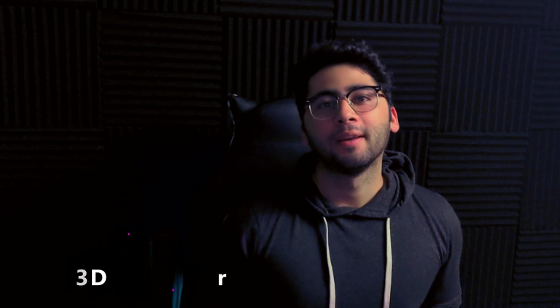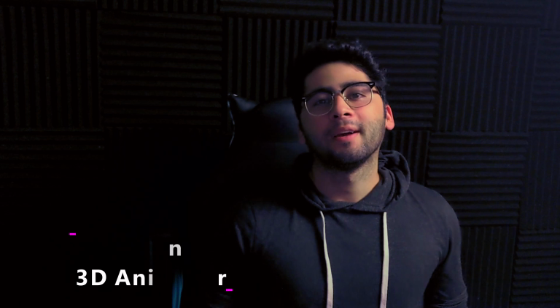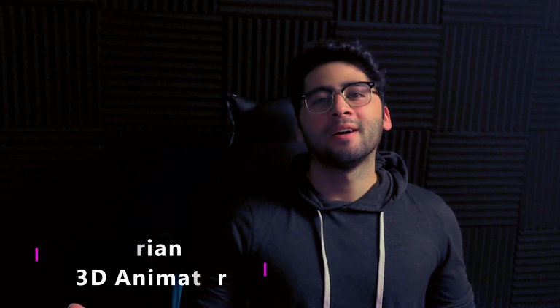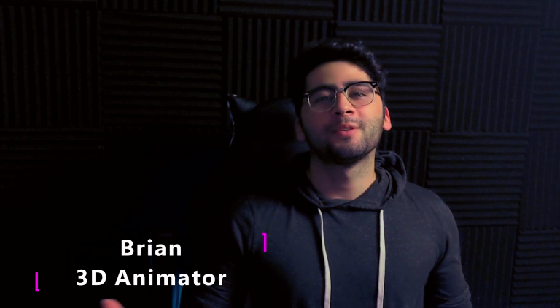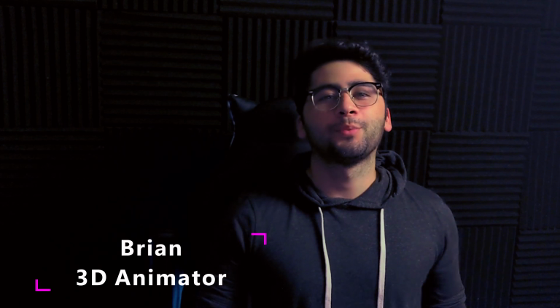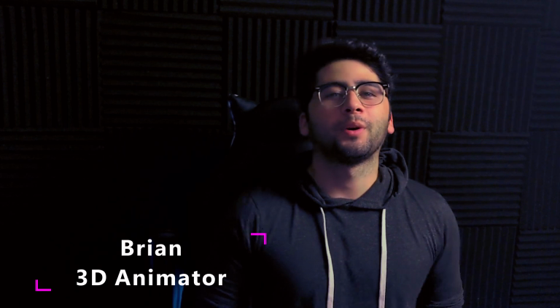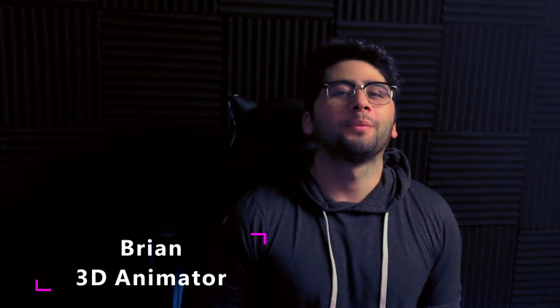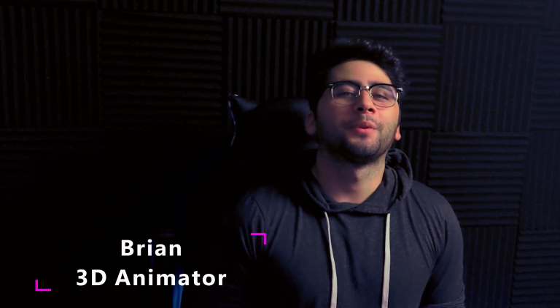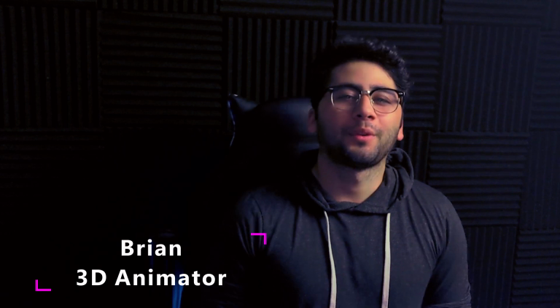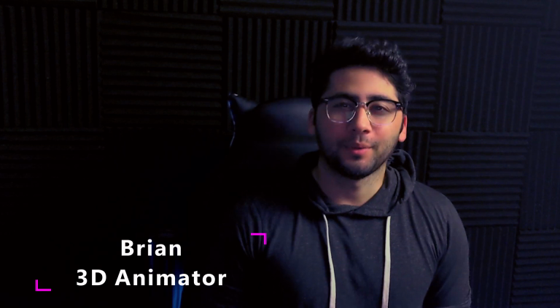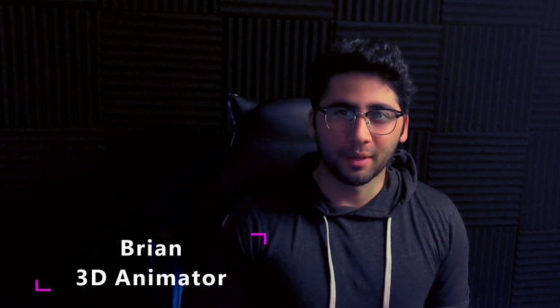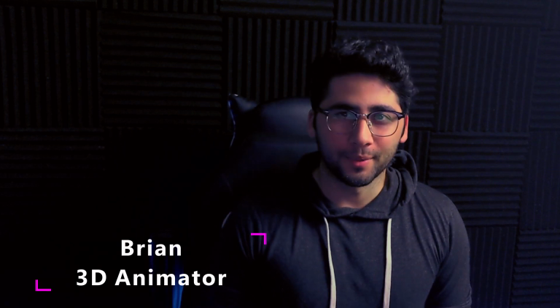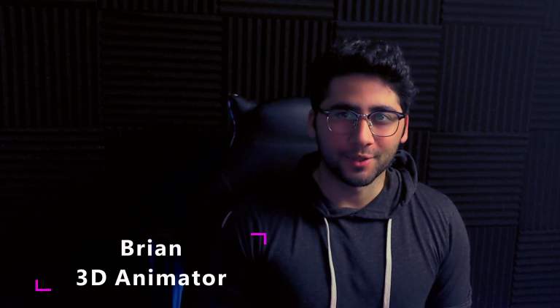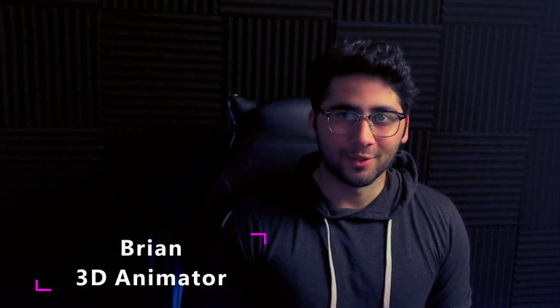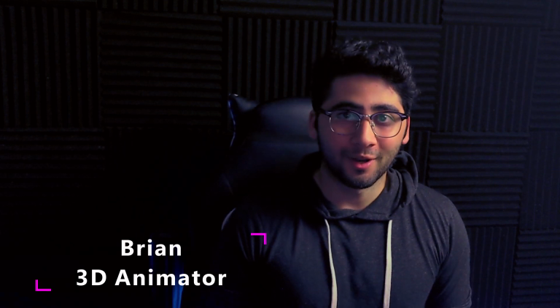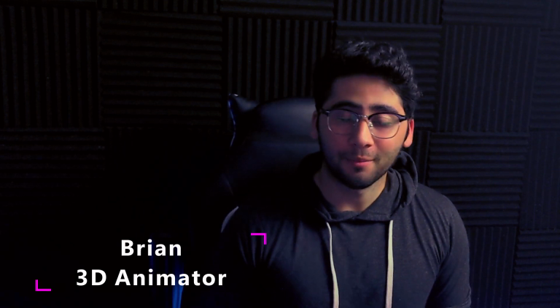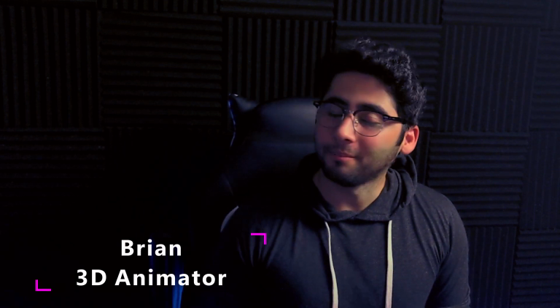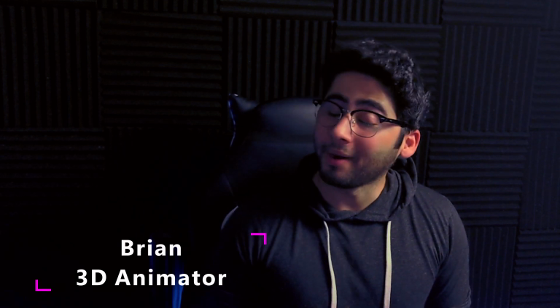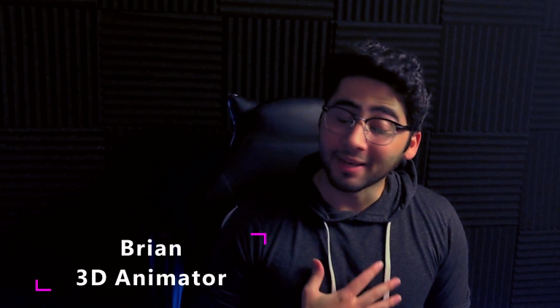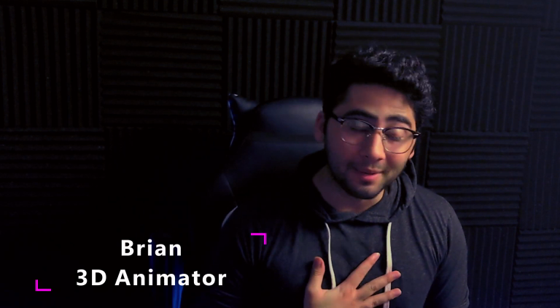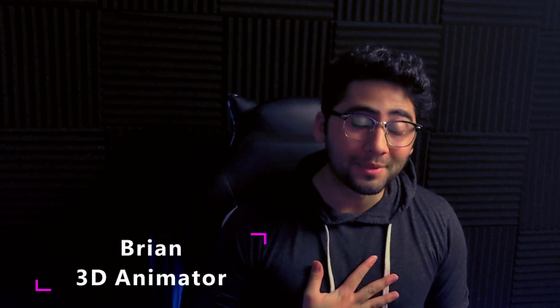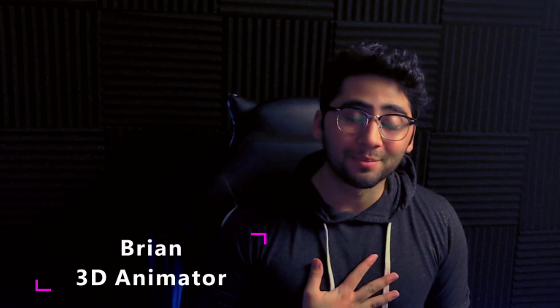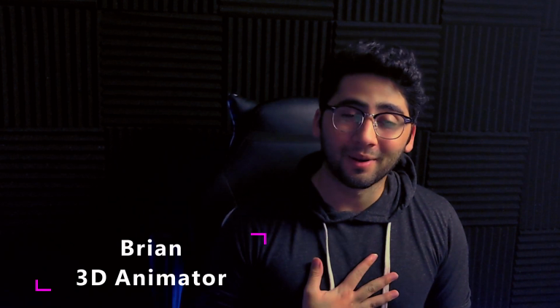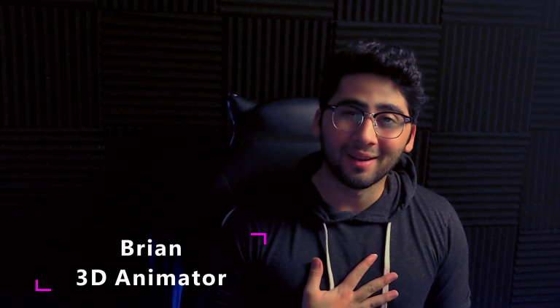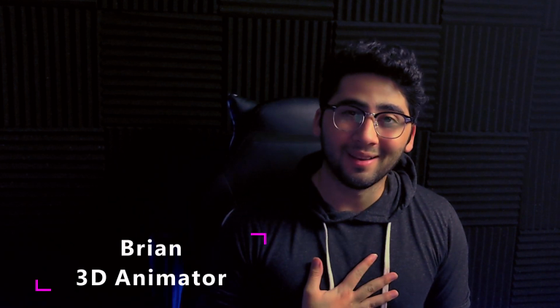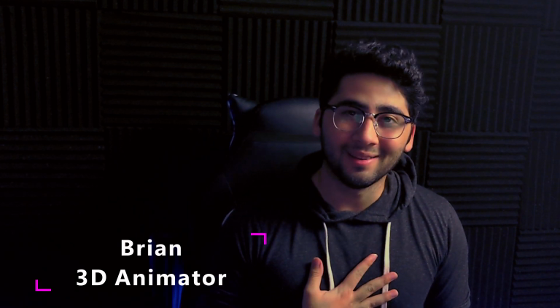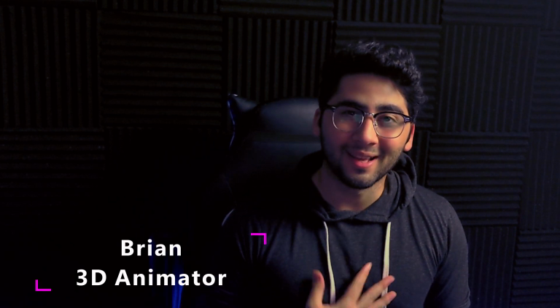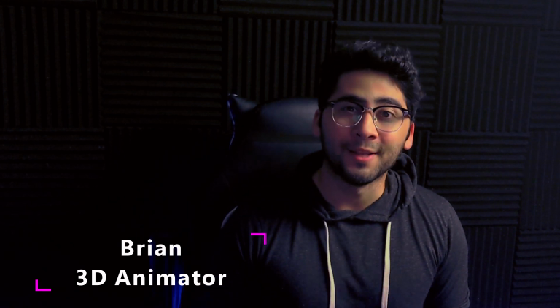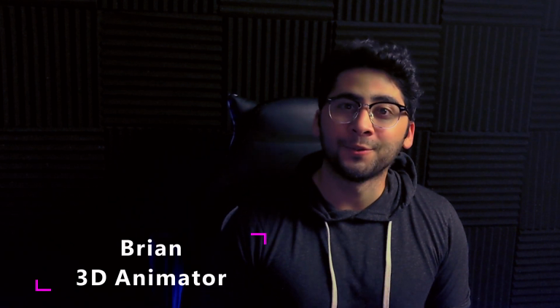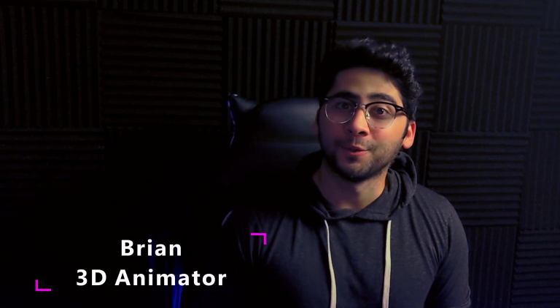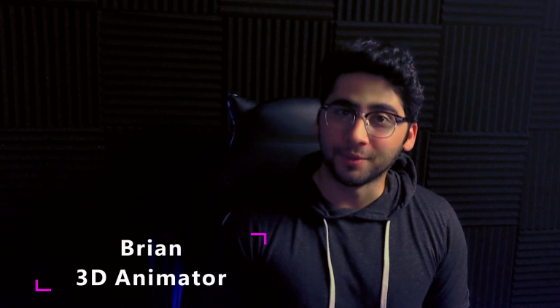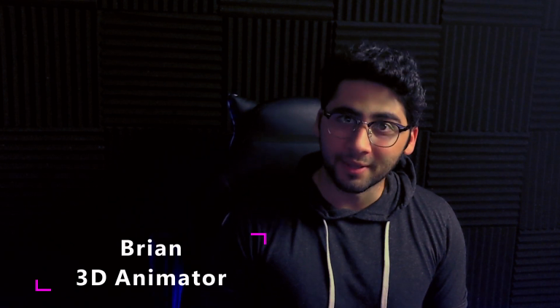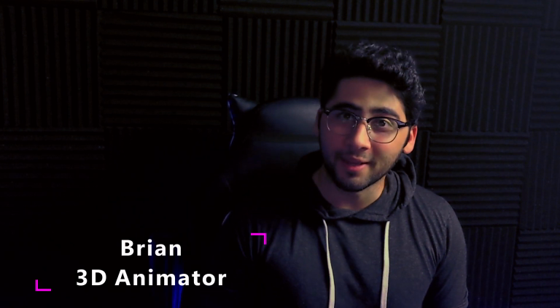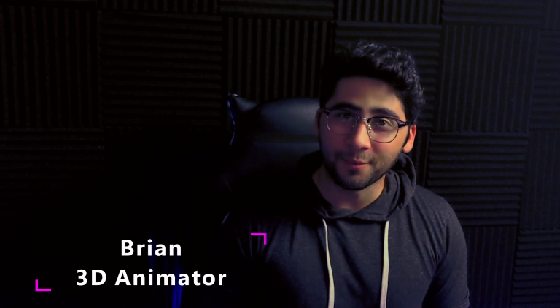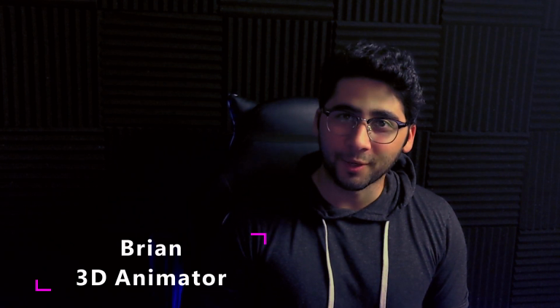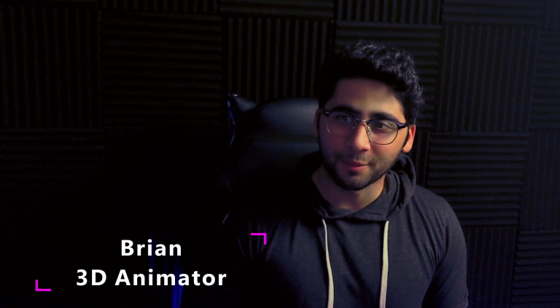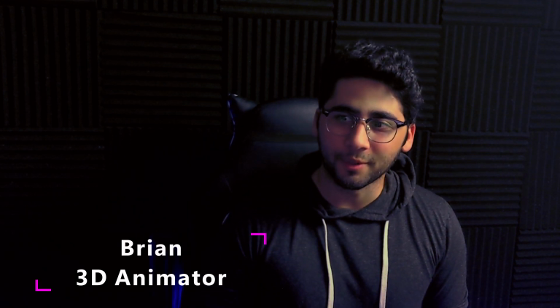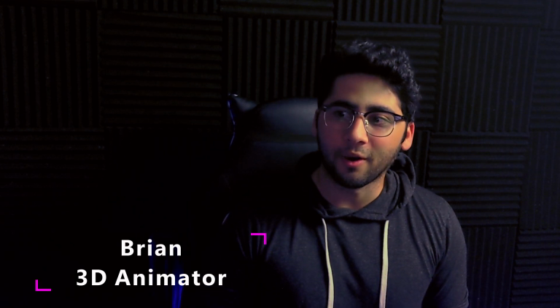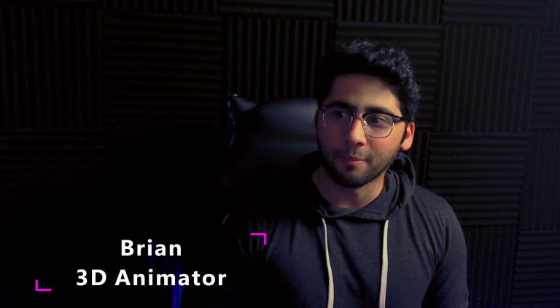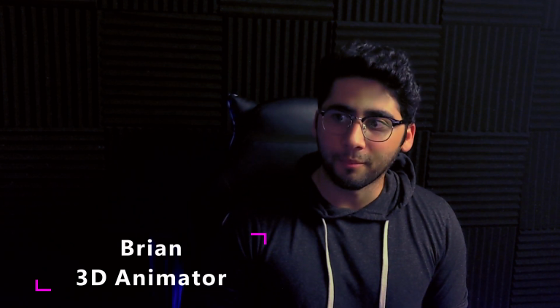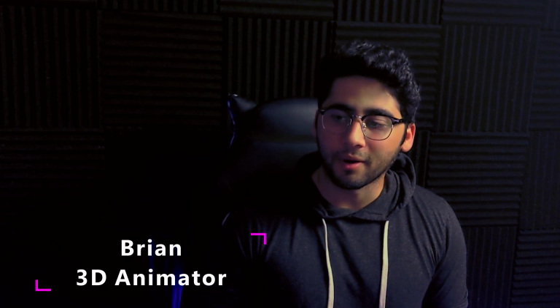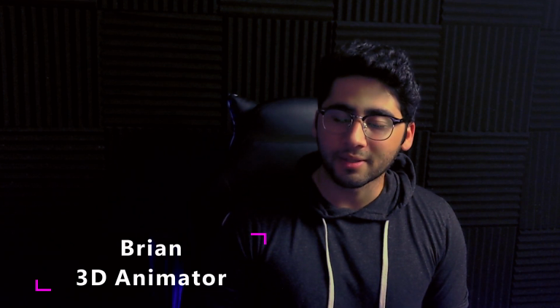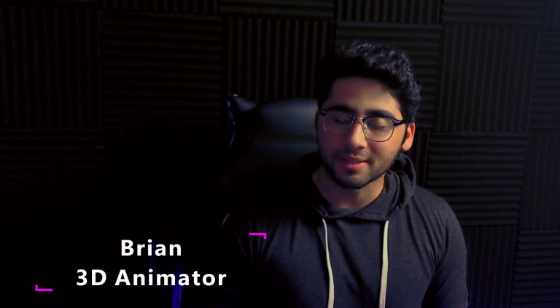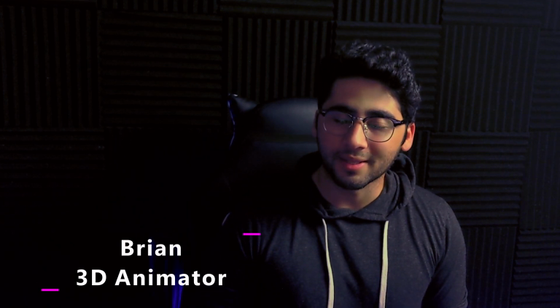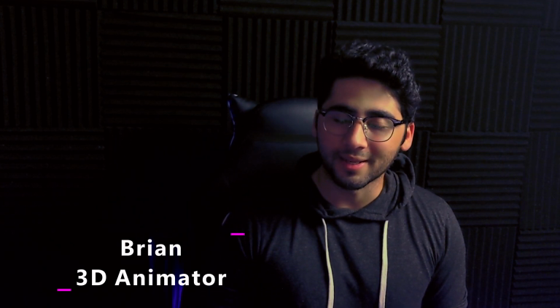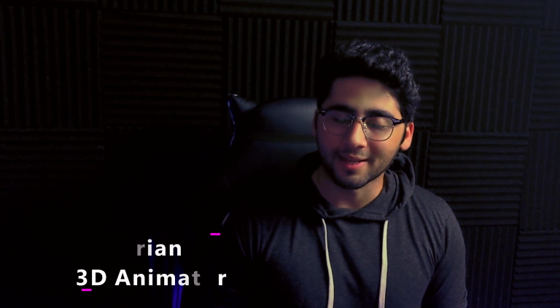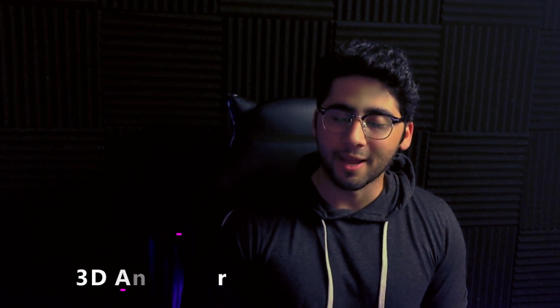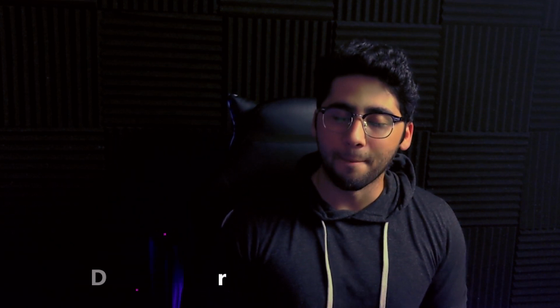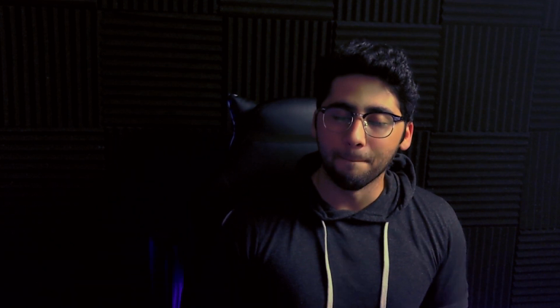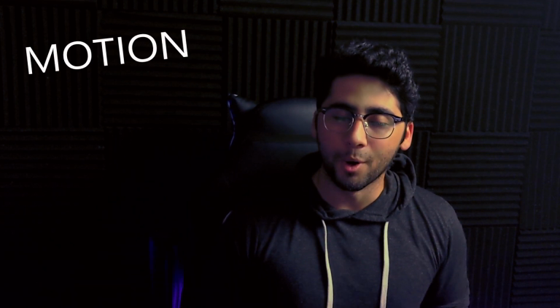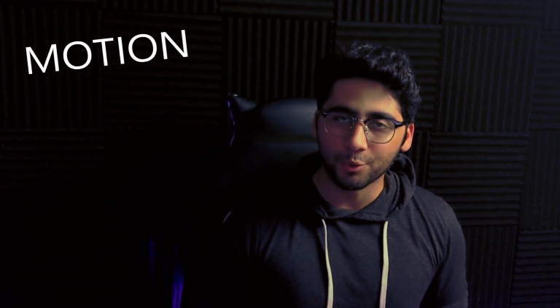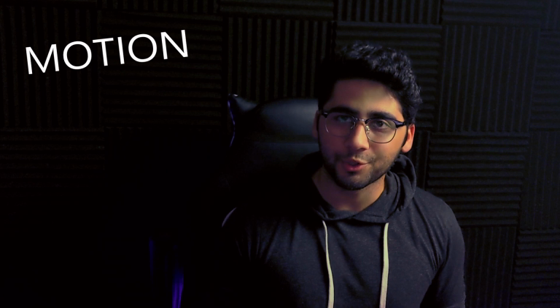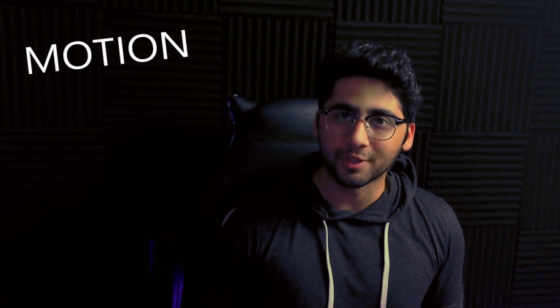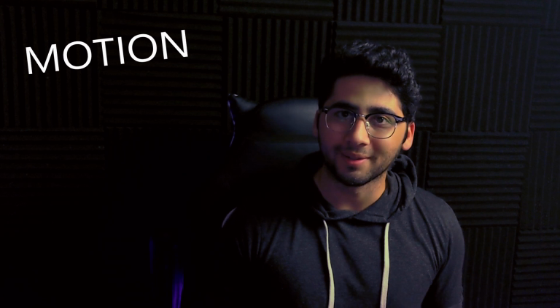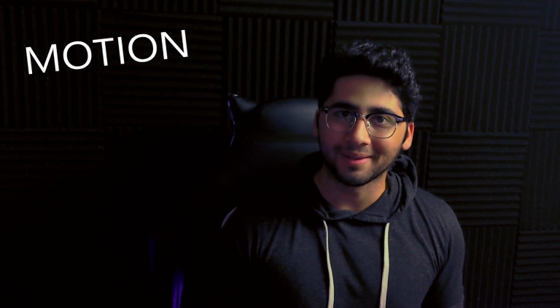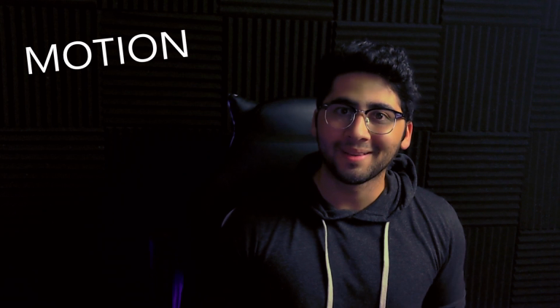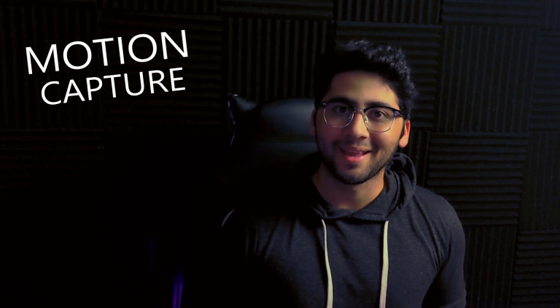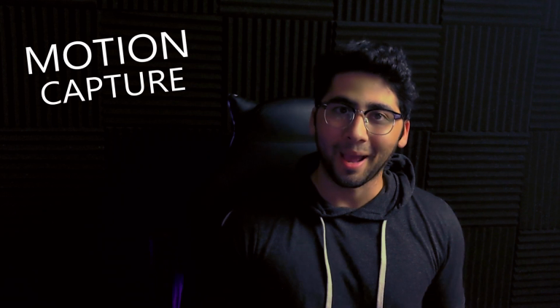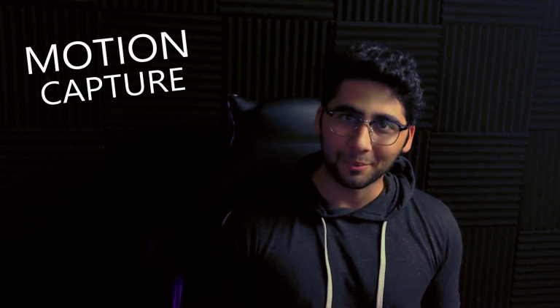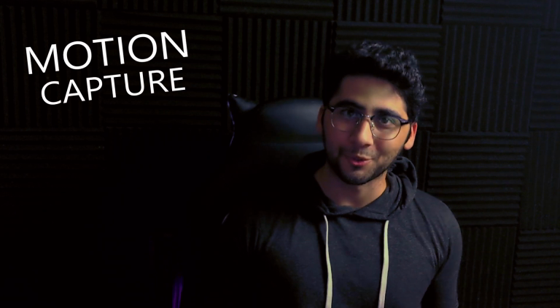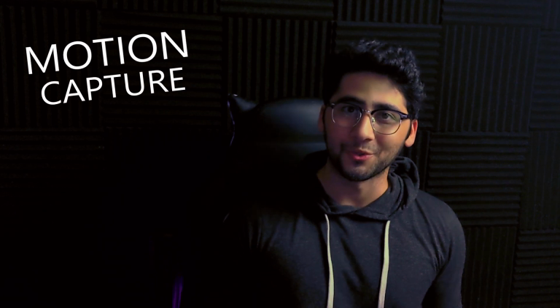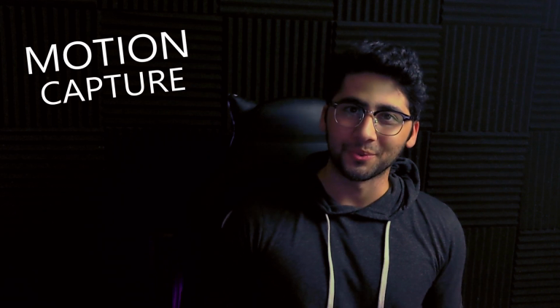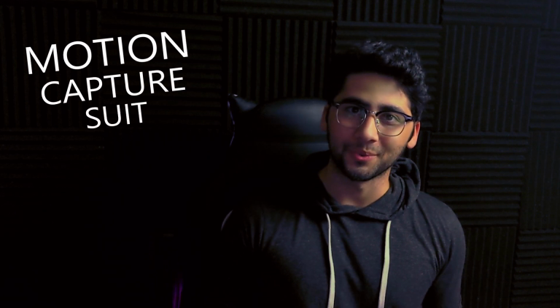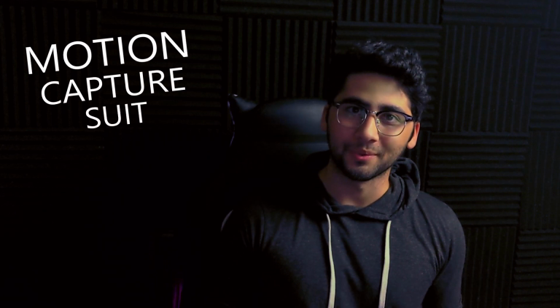Hey guys, welcome to the Street Animation Hub. My name is Brian and today we're gonna be unboxing a motion capture suit.